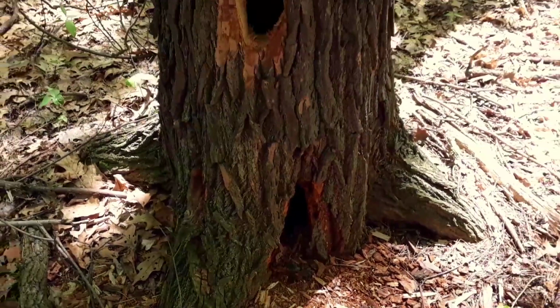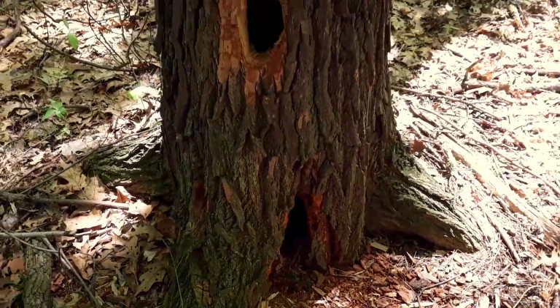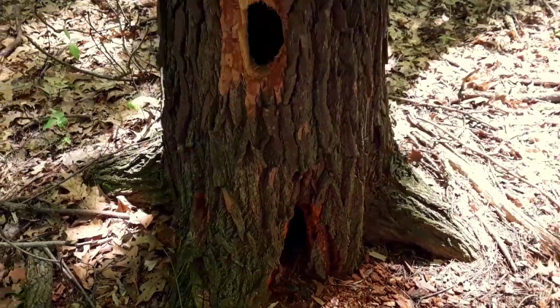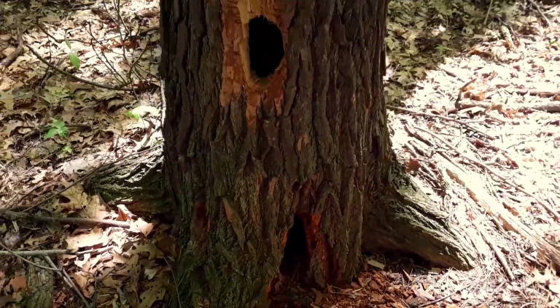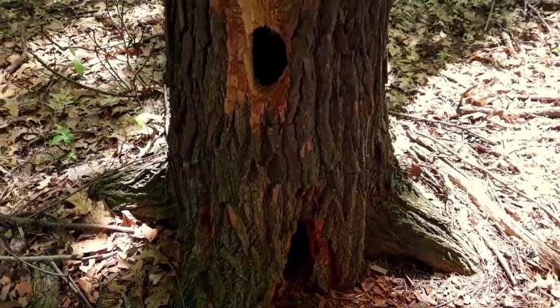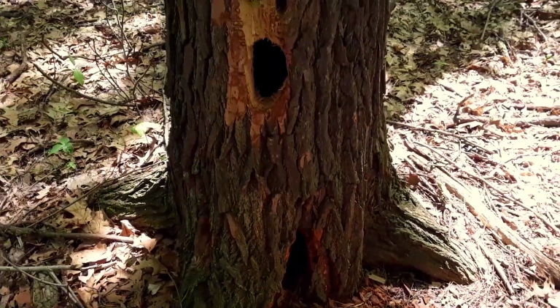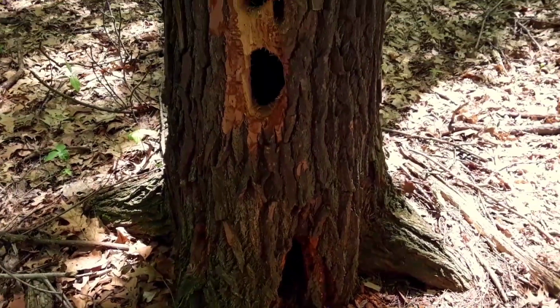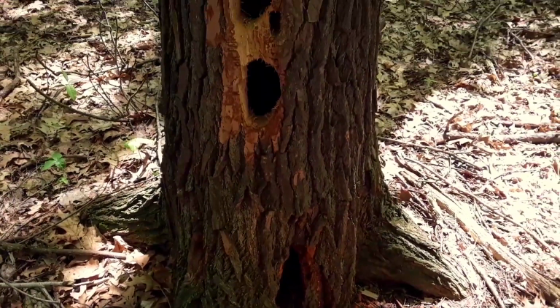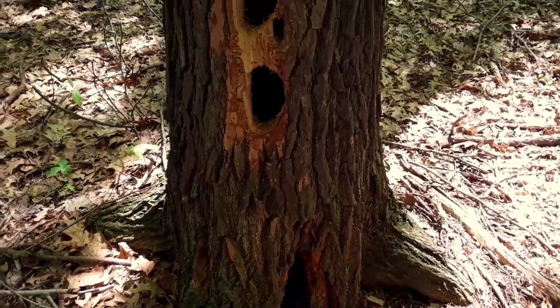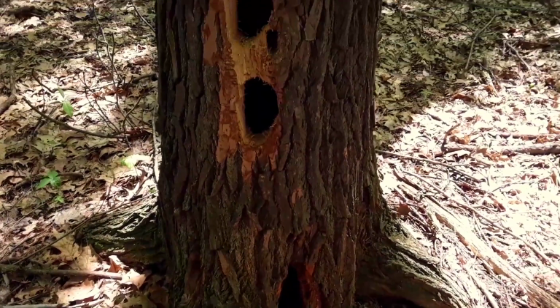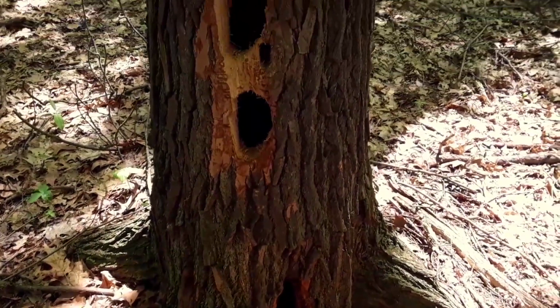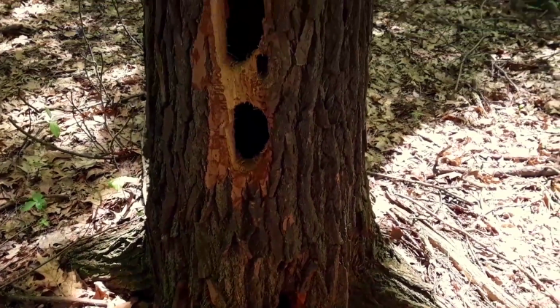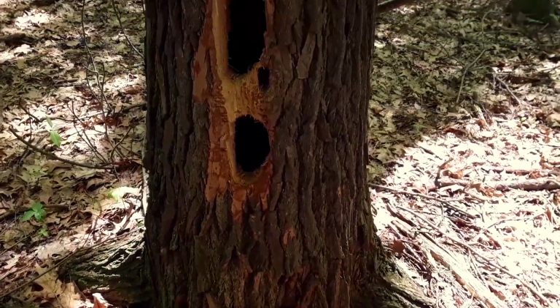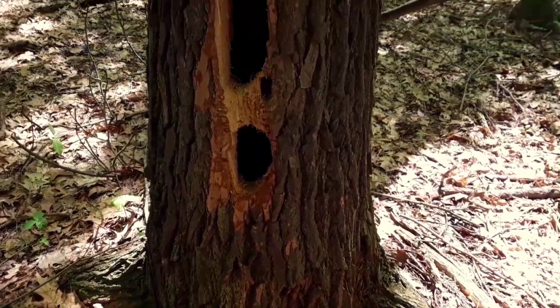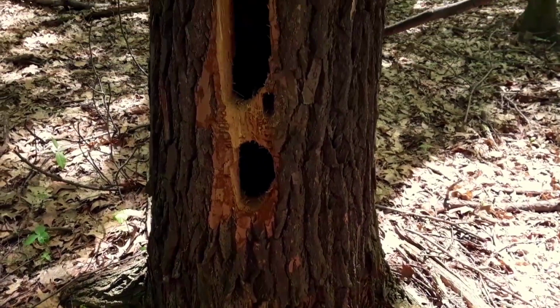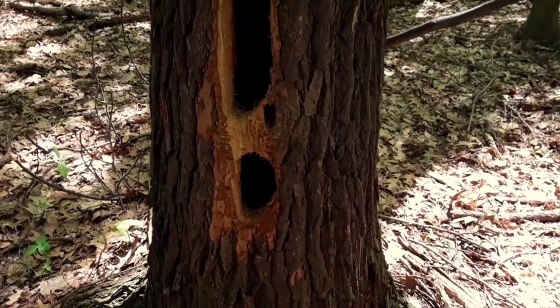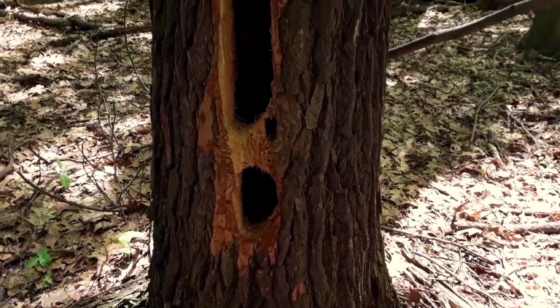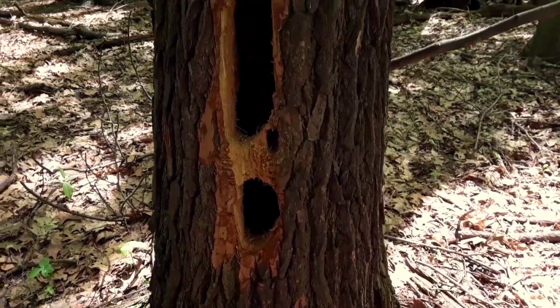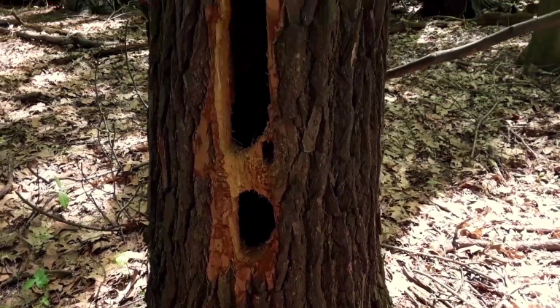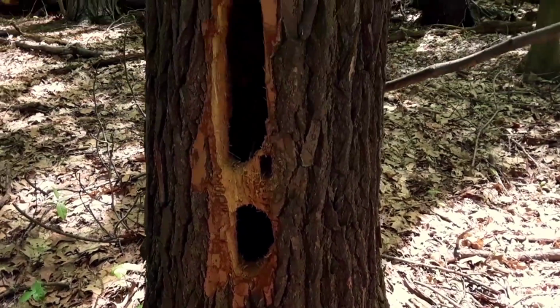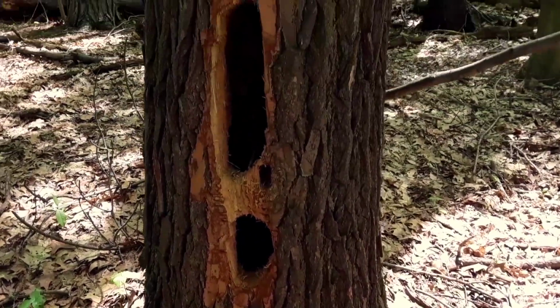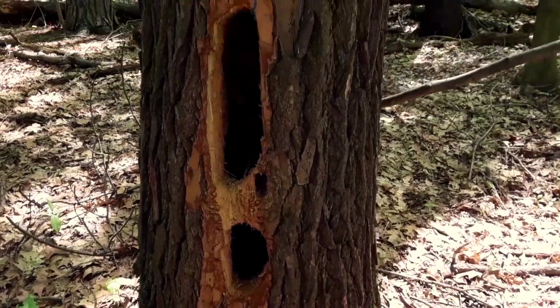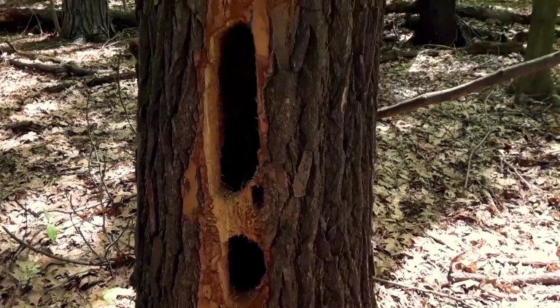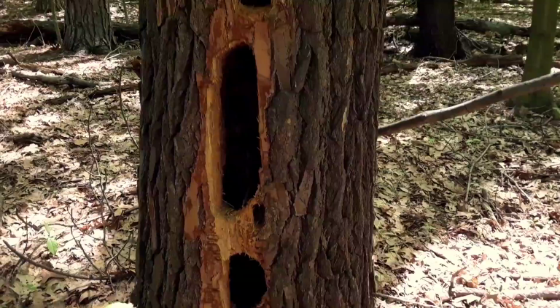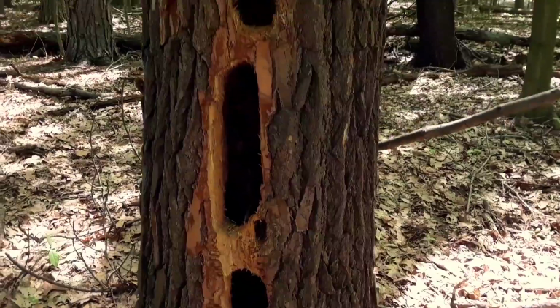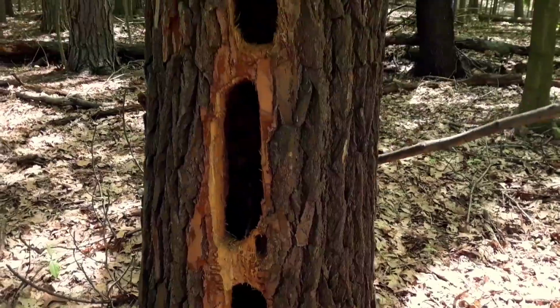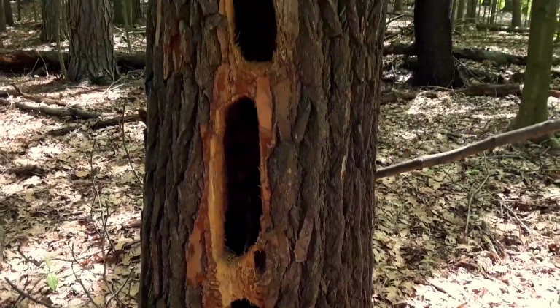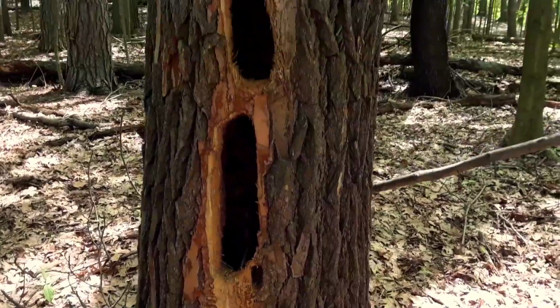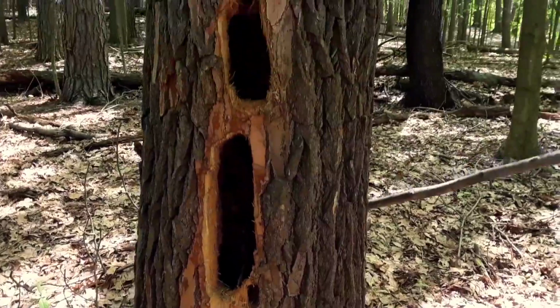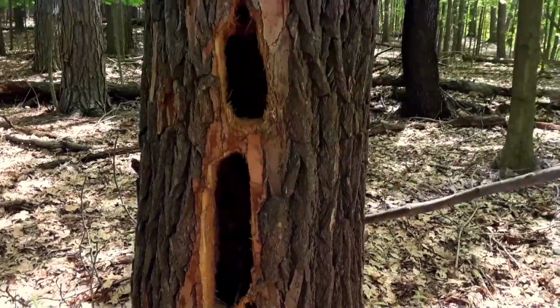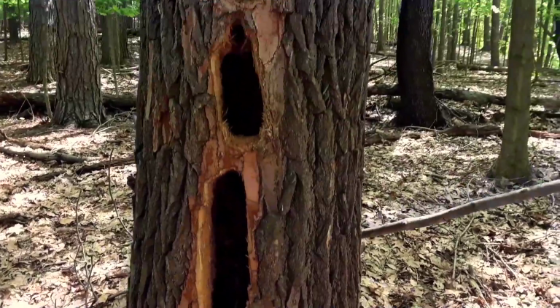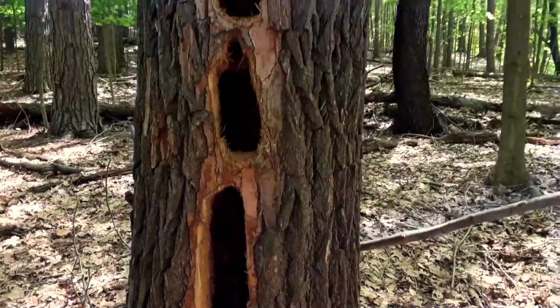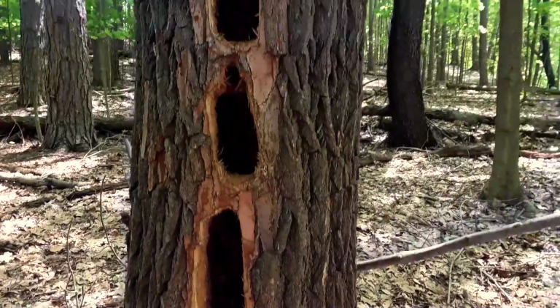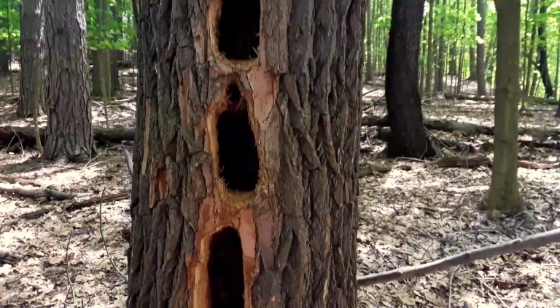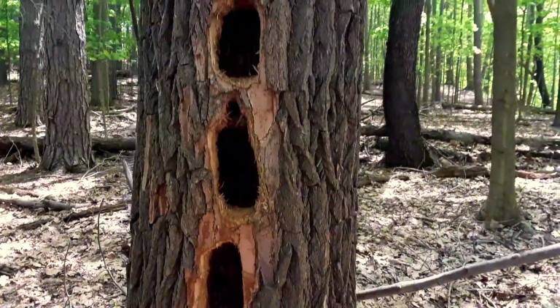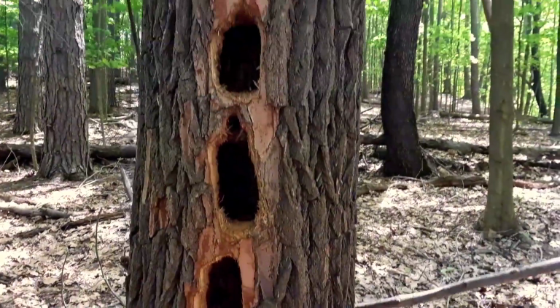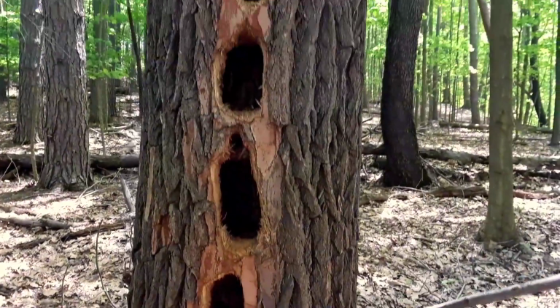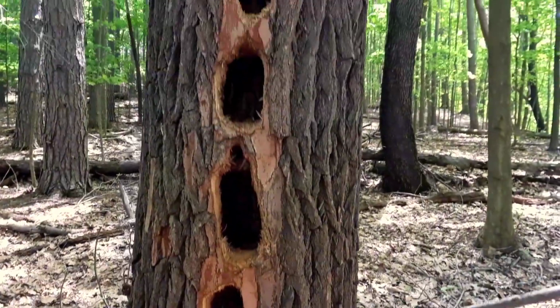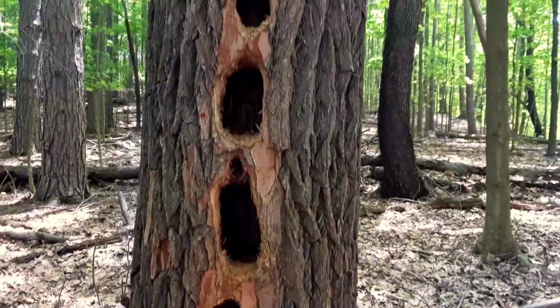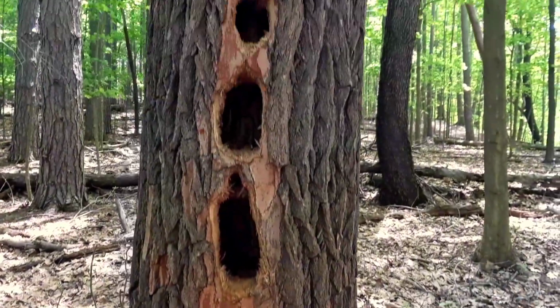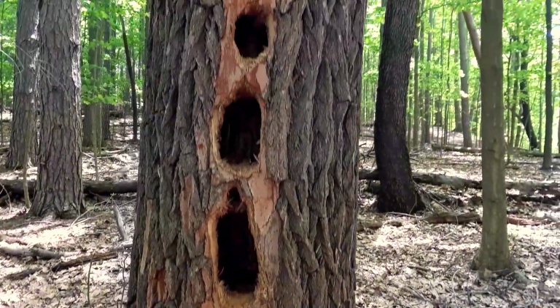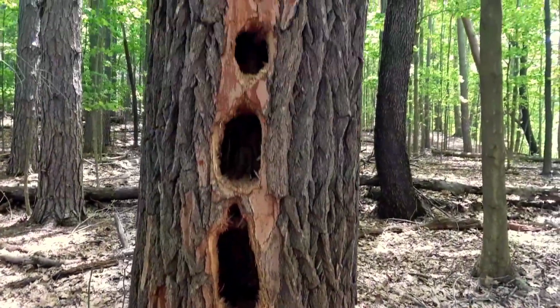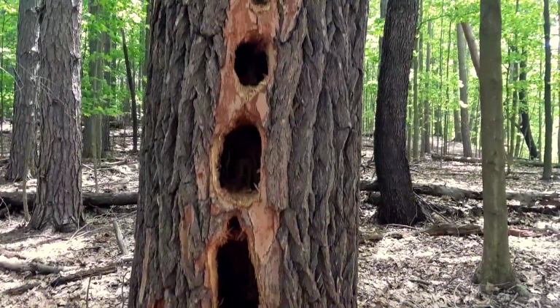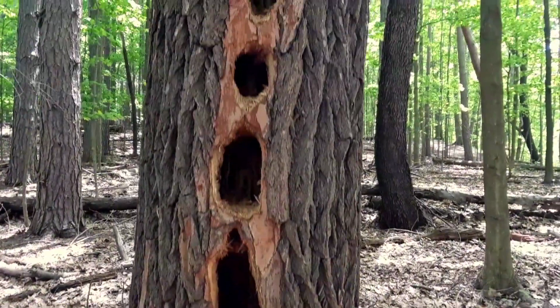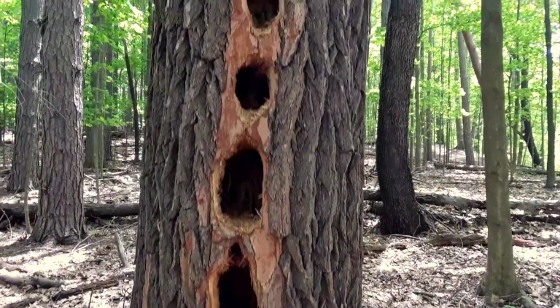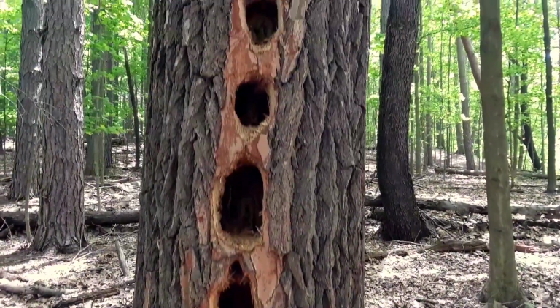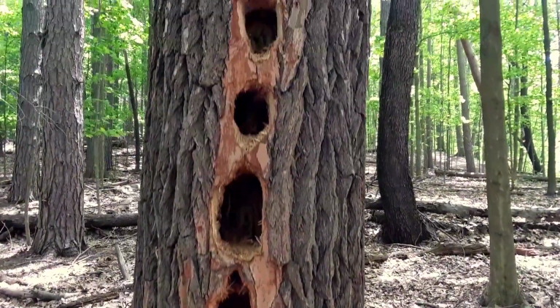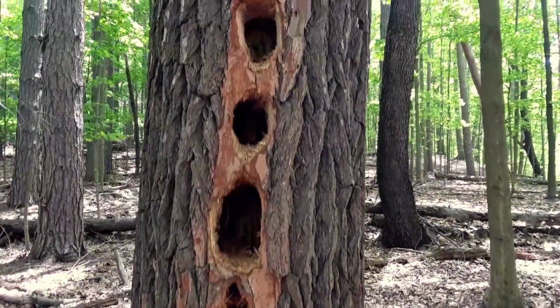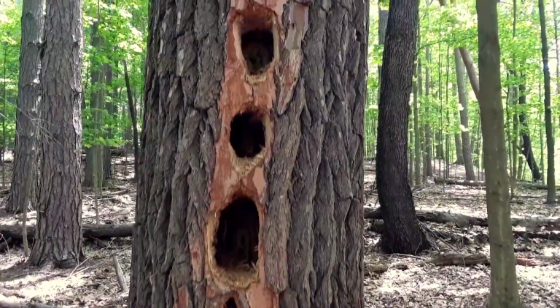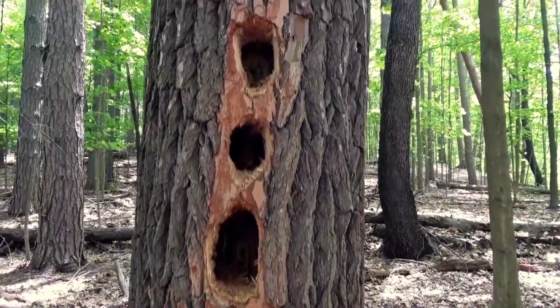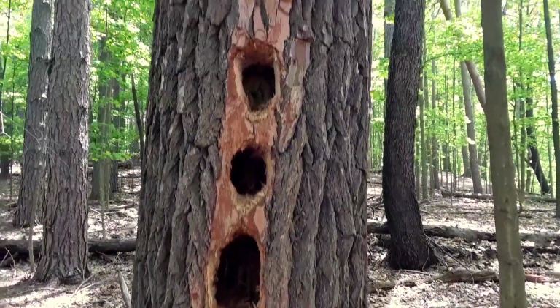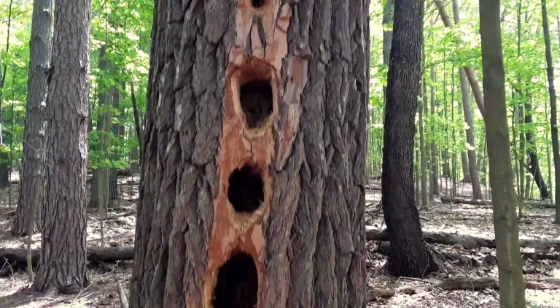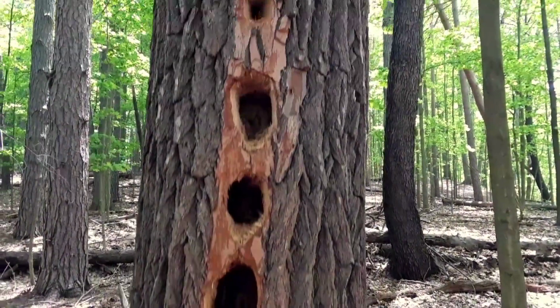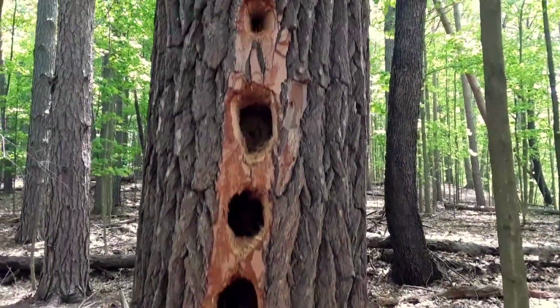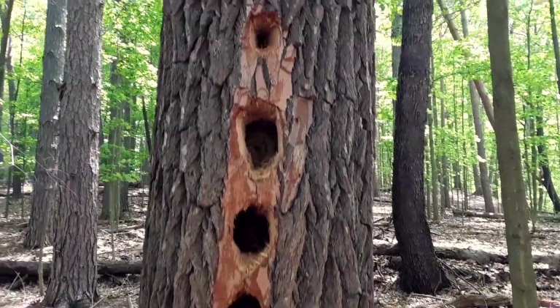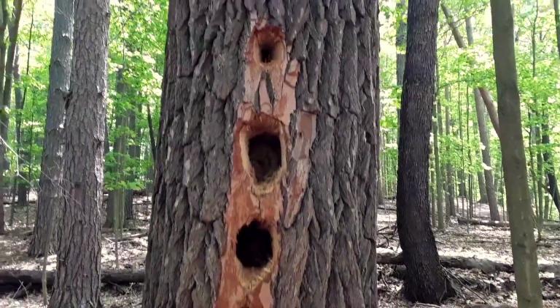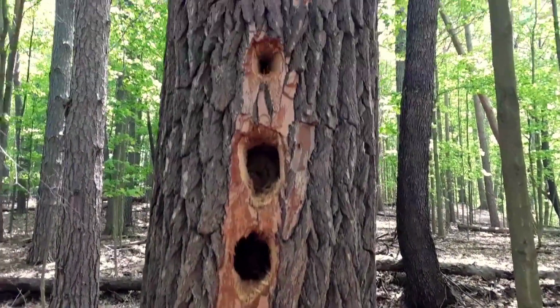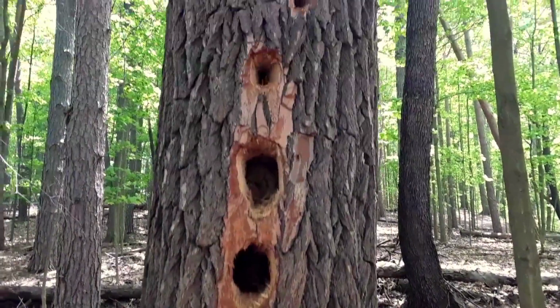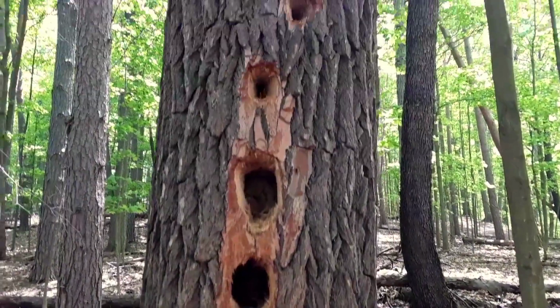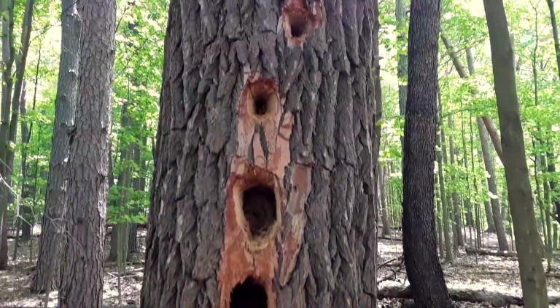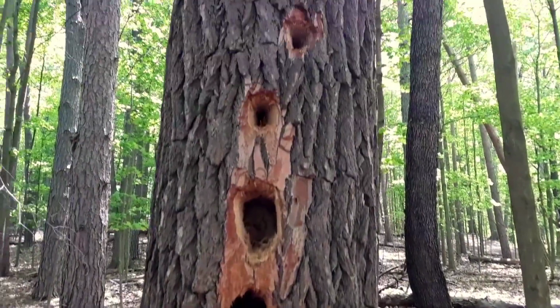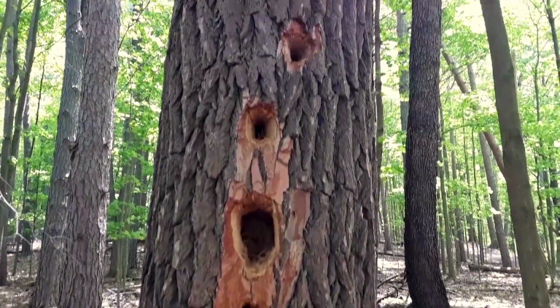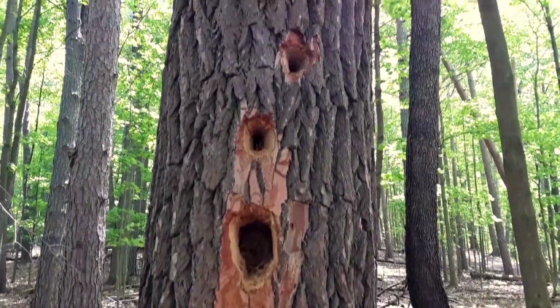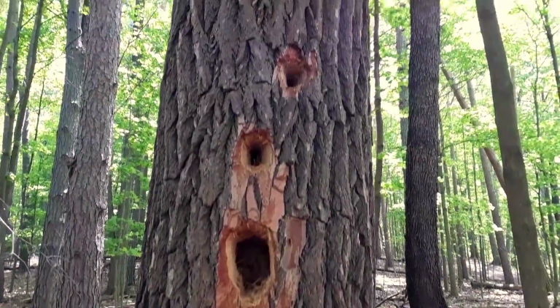Sweet! Signs from a pileated woodpecker.